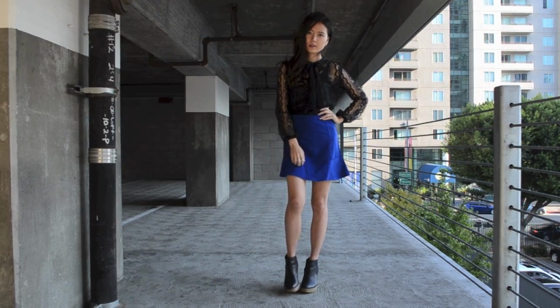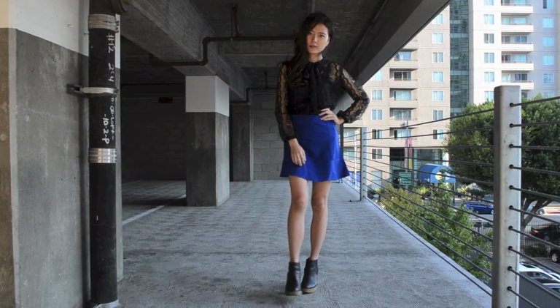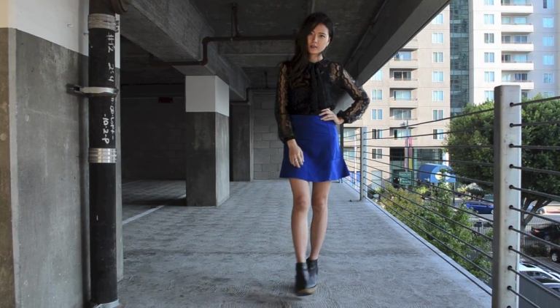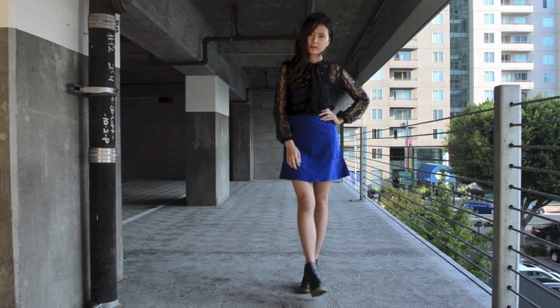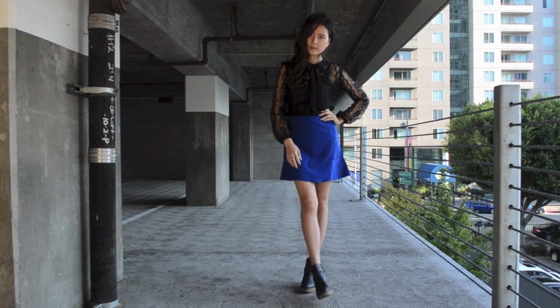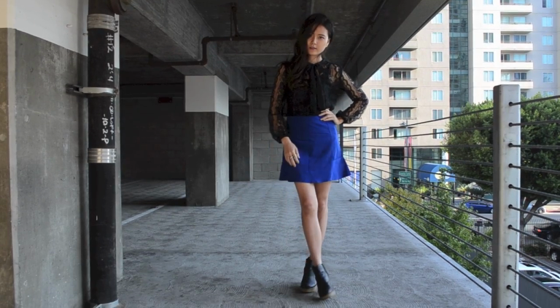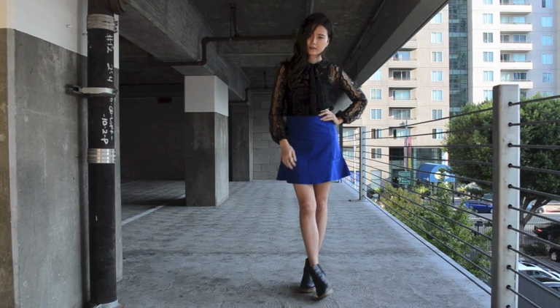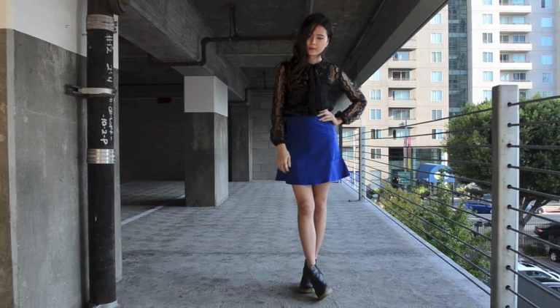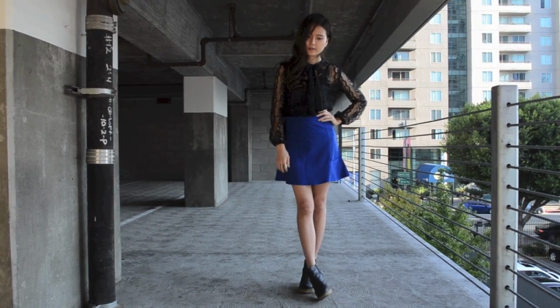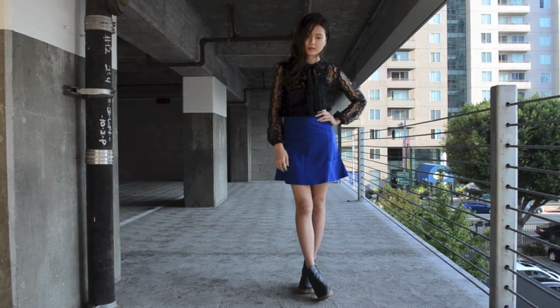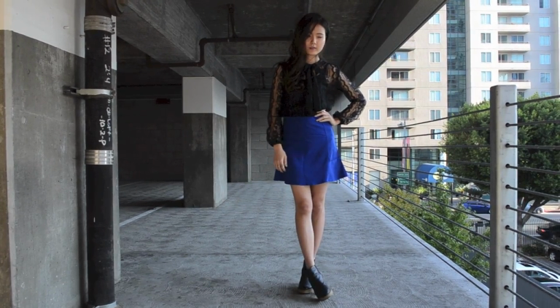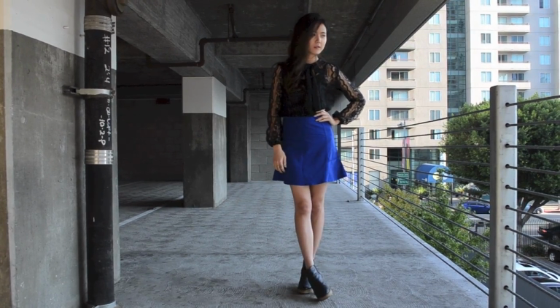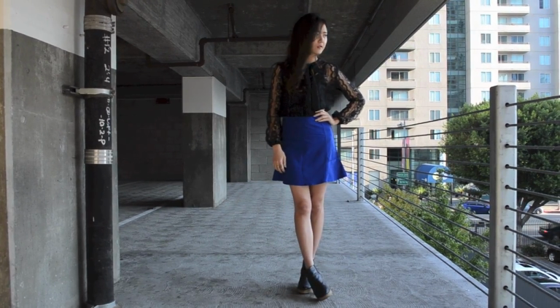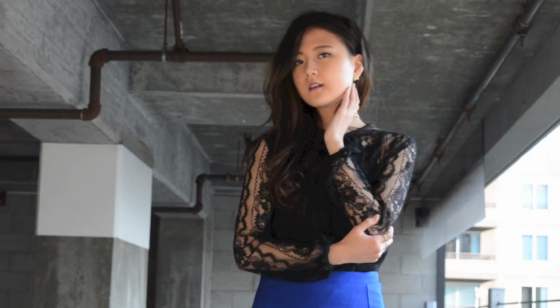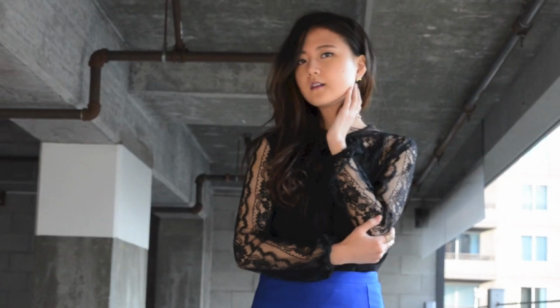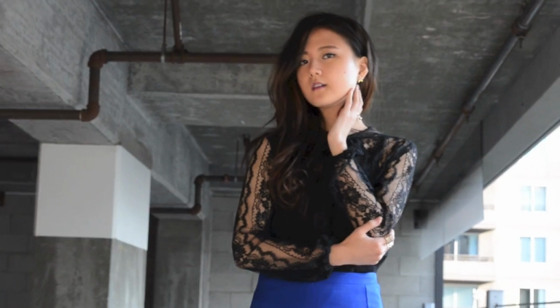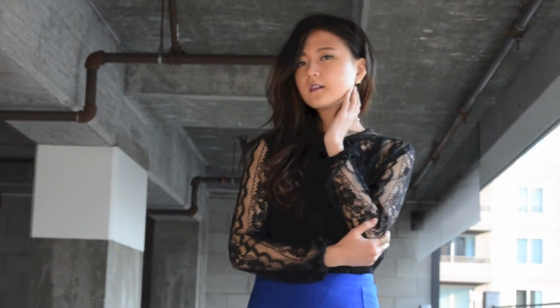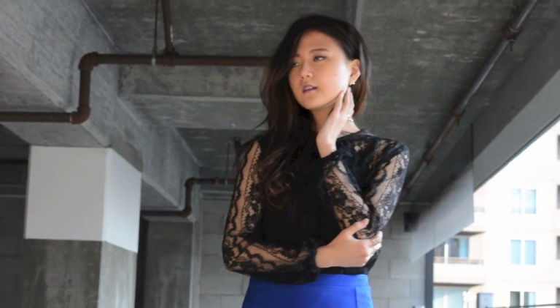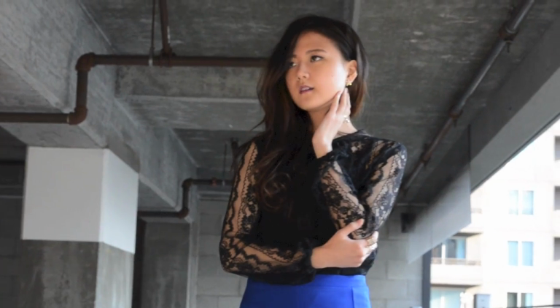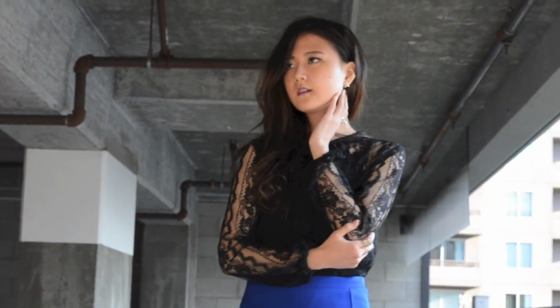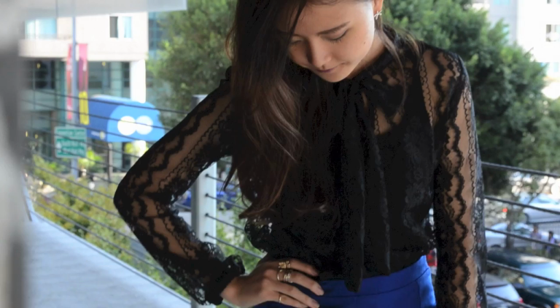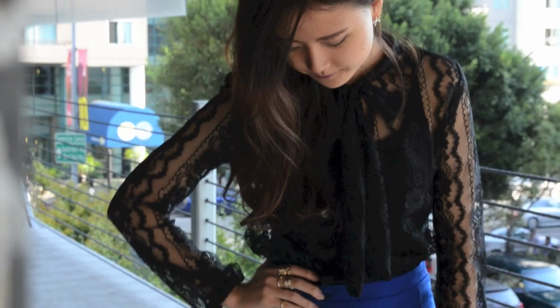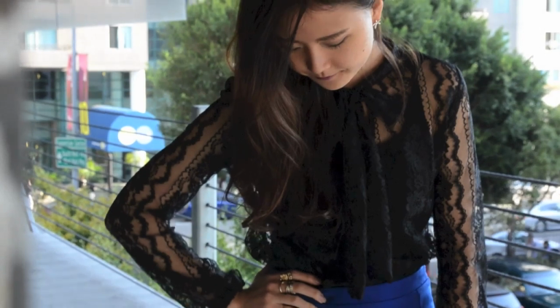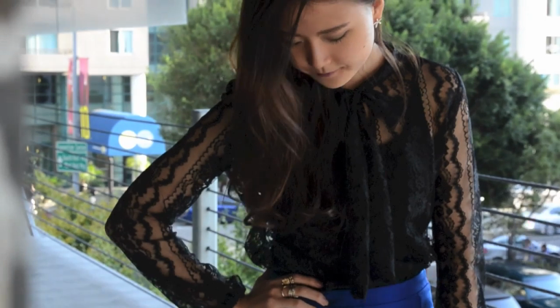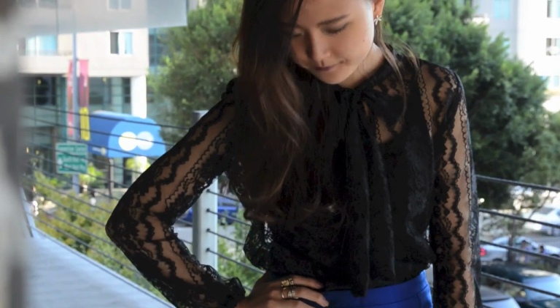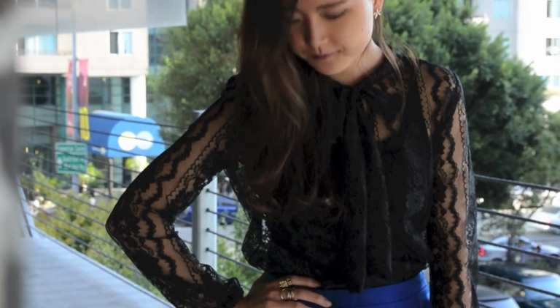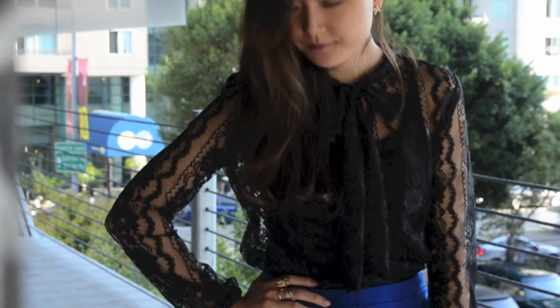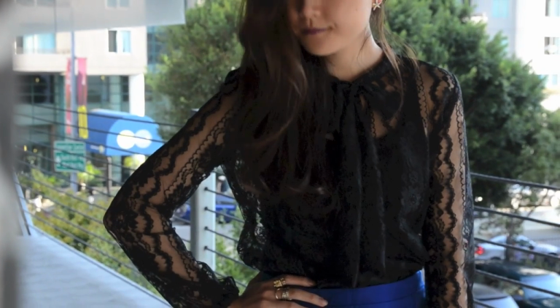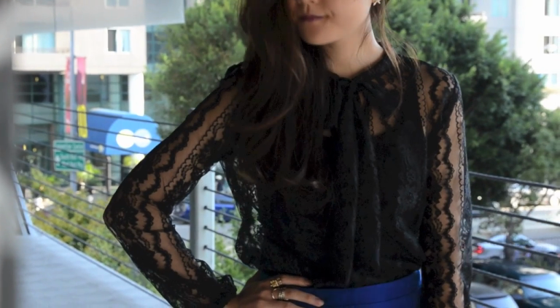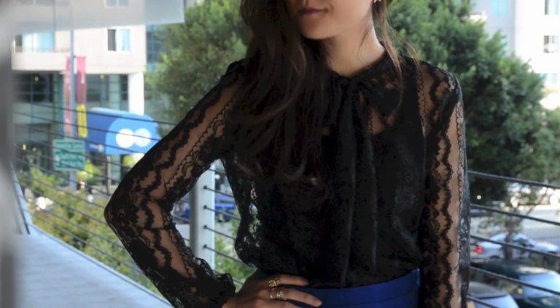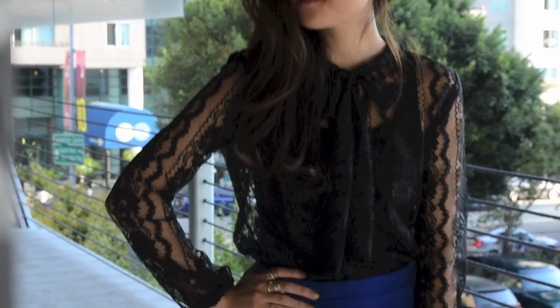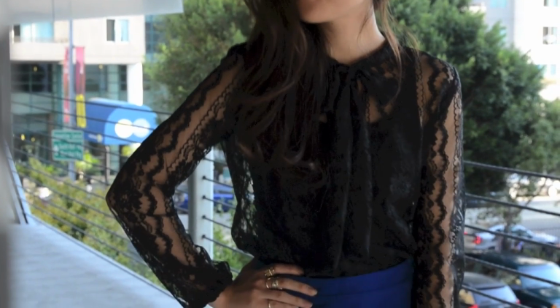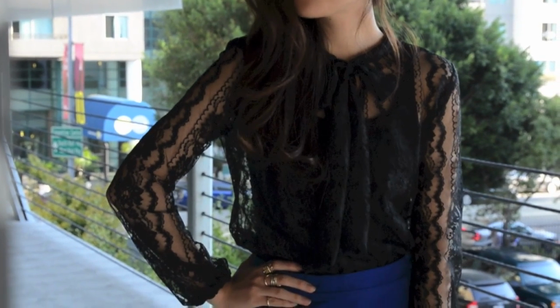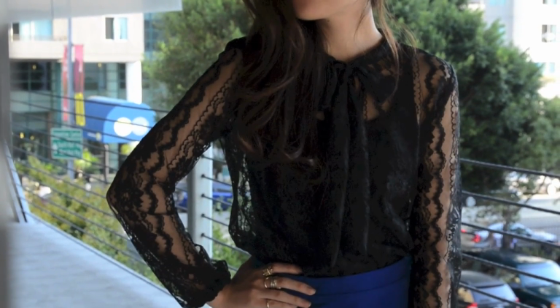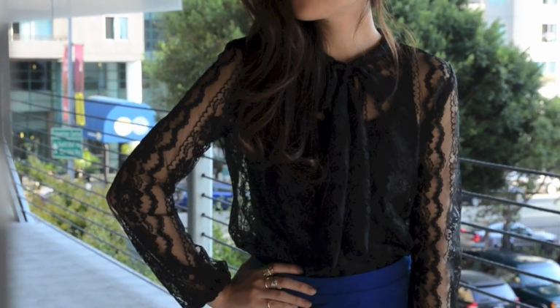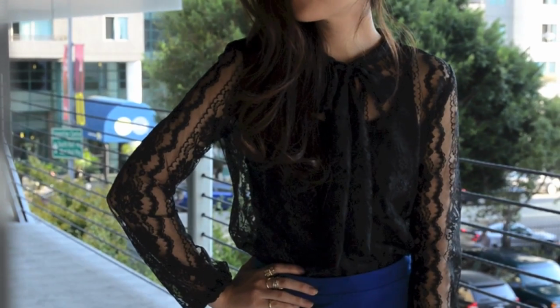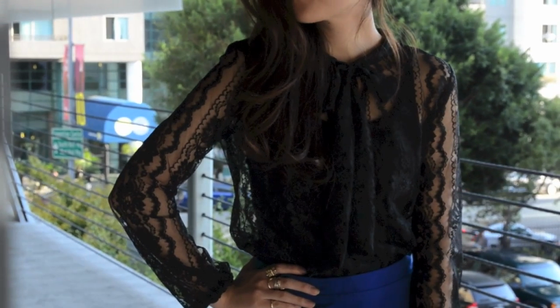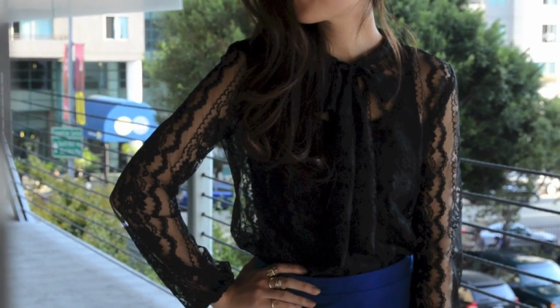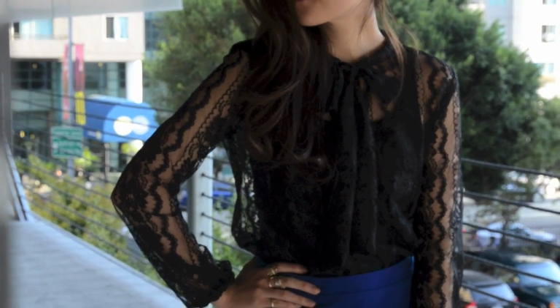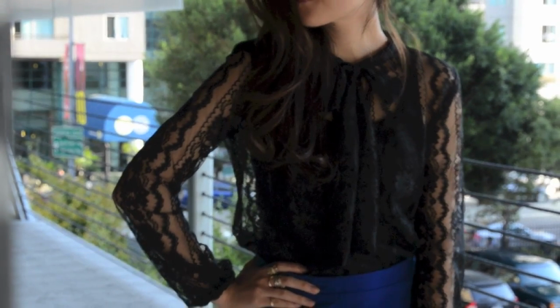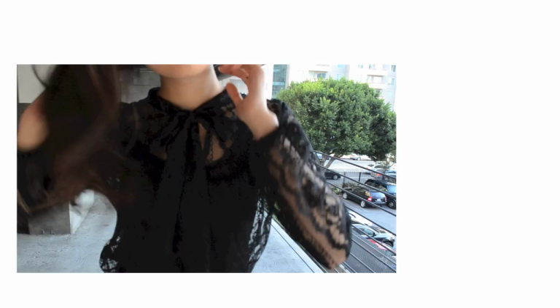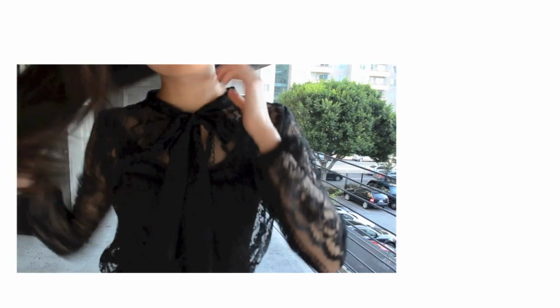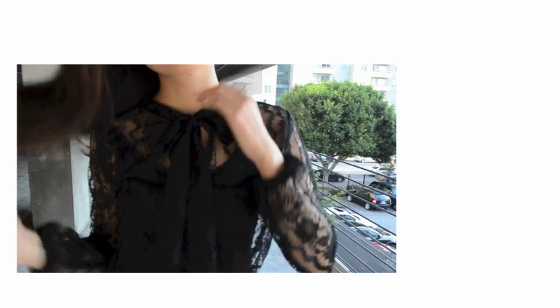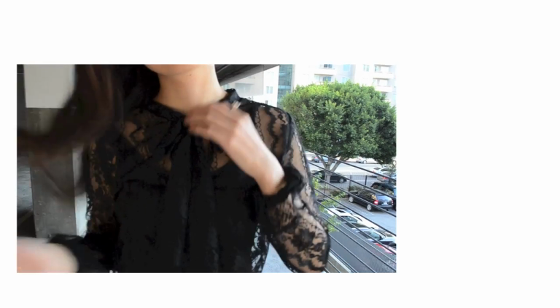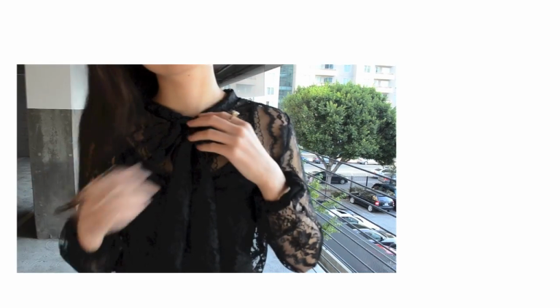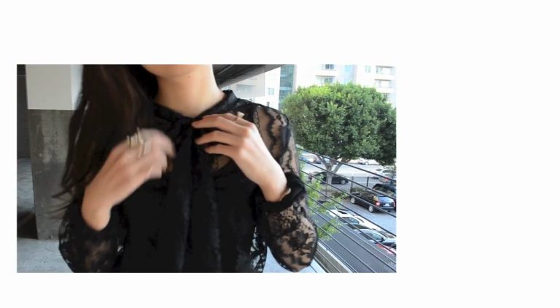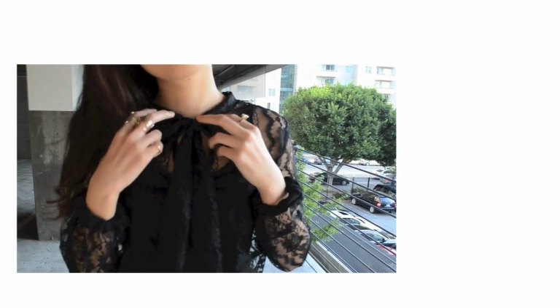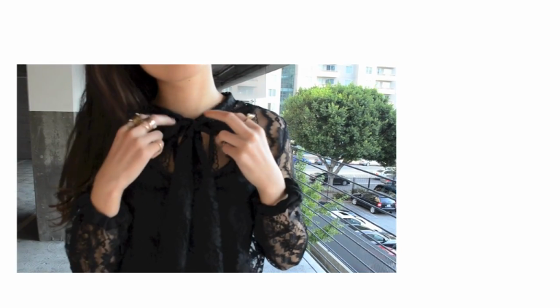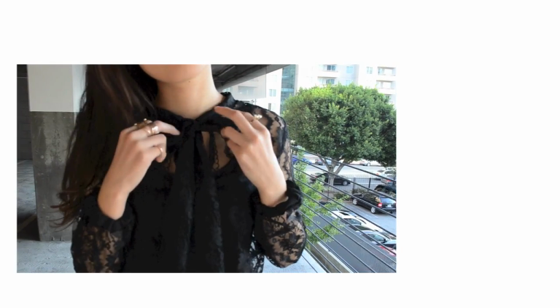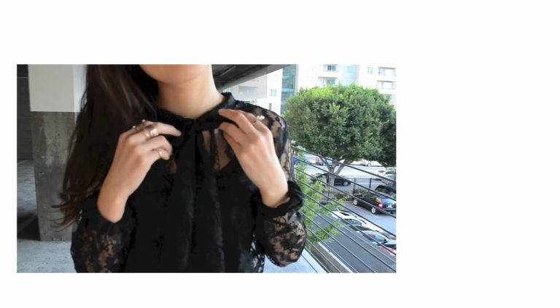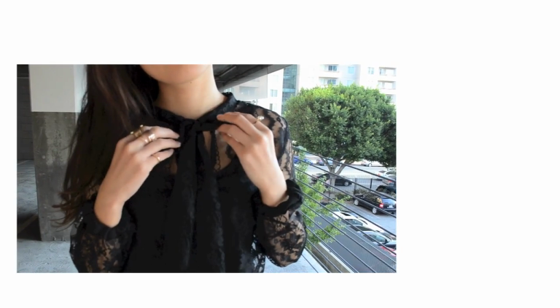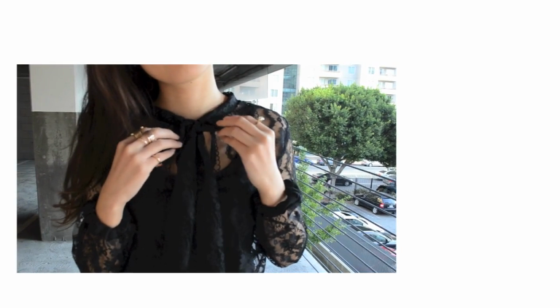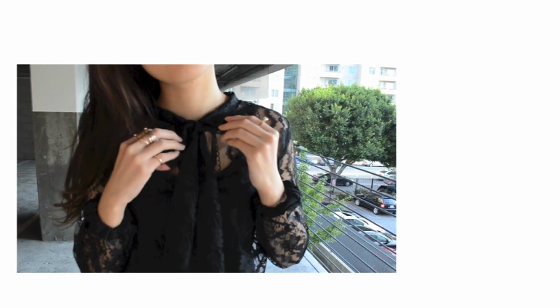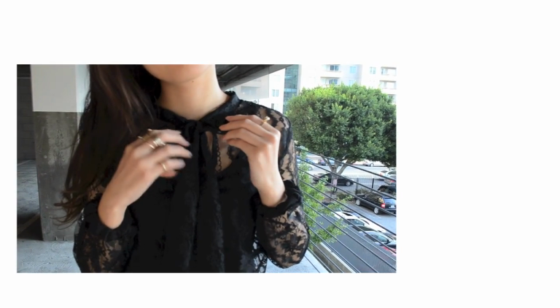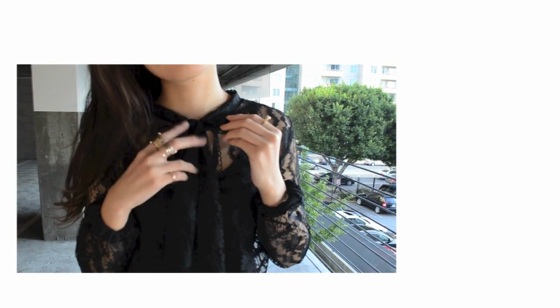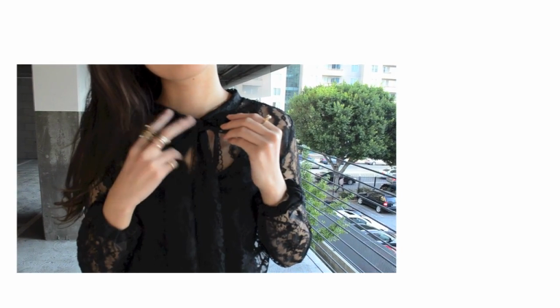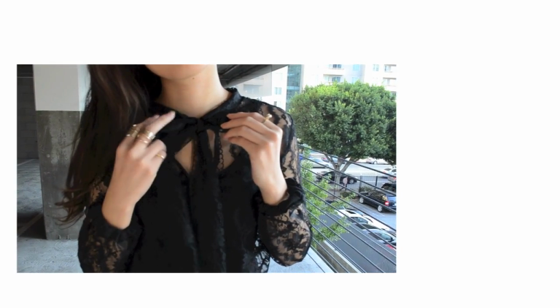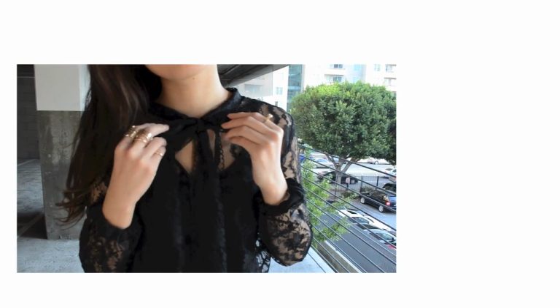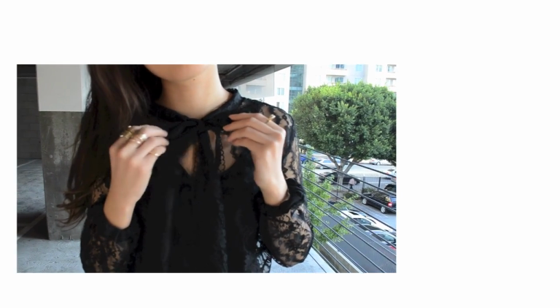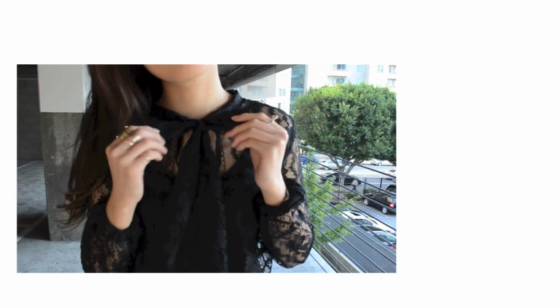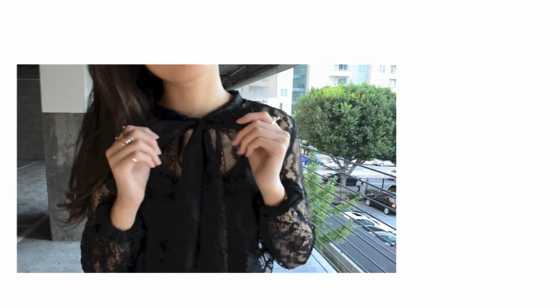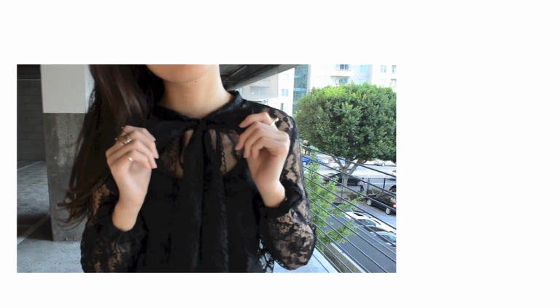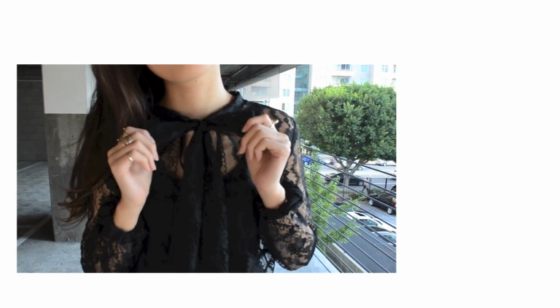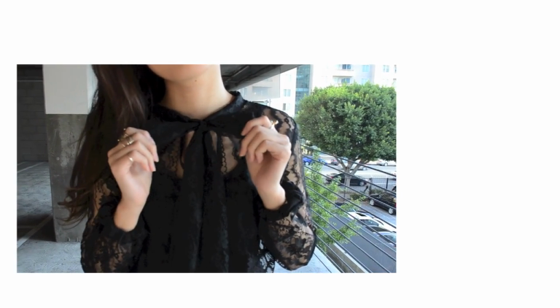For the shoes, I went with black booties from GAP. If the bare leg is too cool to handle, I would probably wear black tights or leggings.